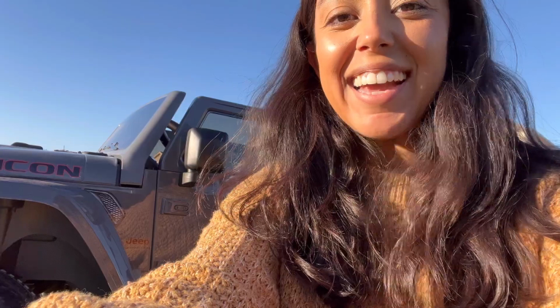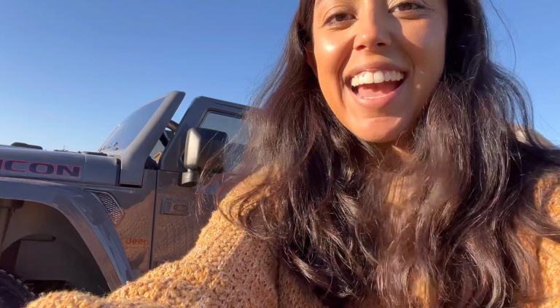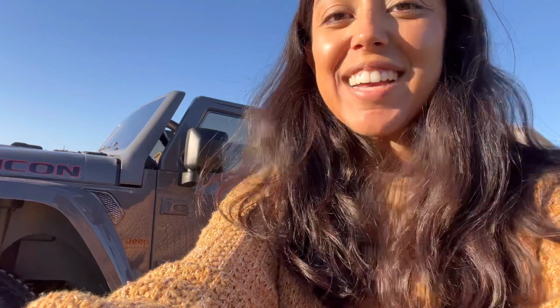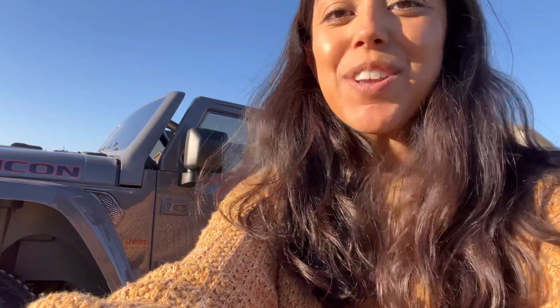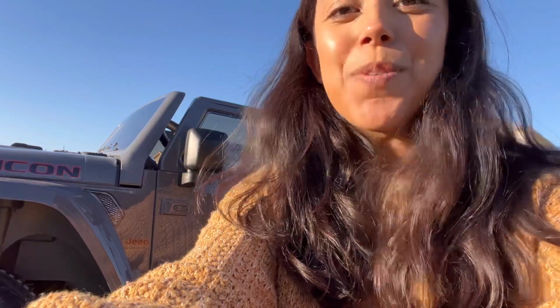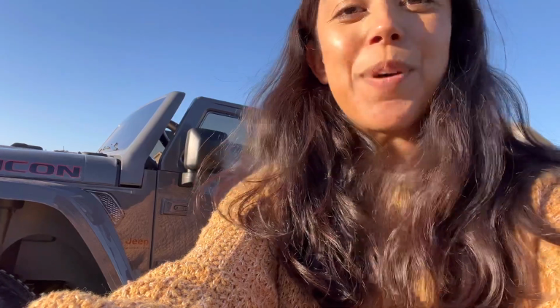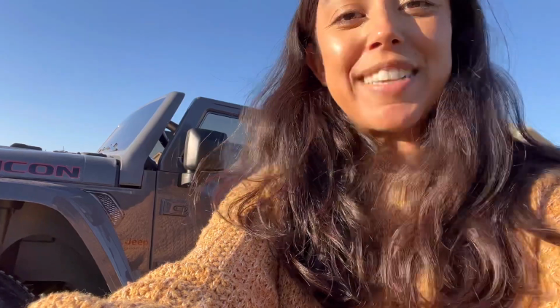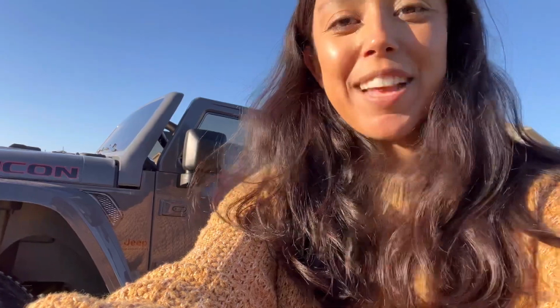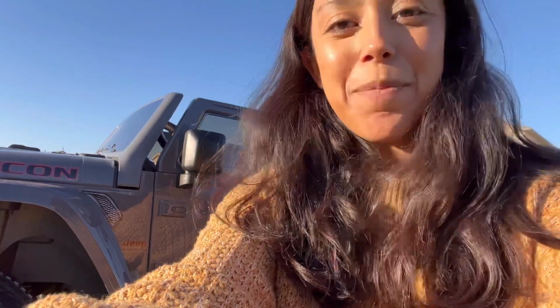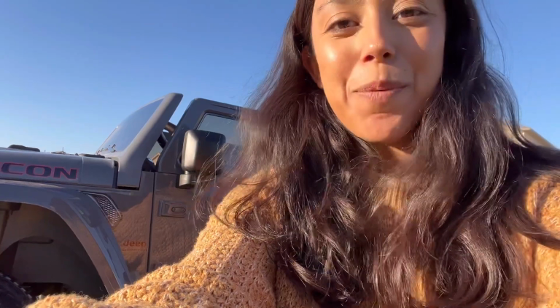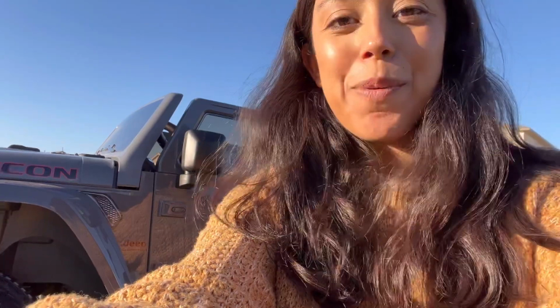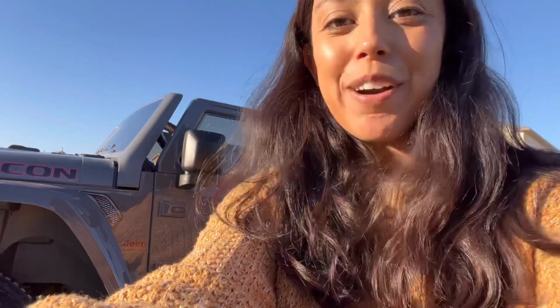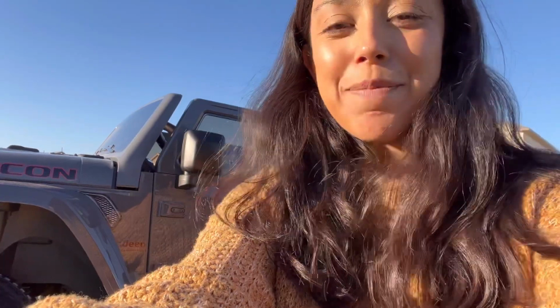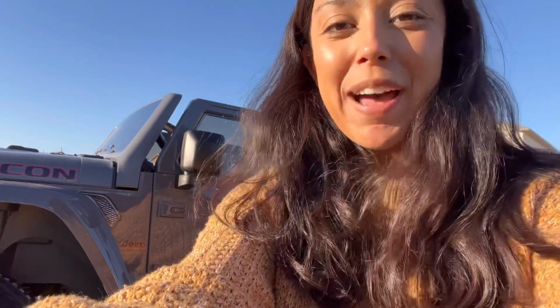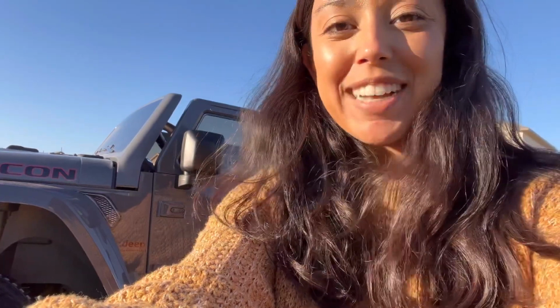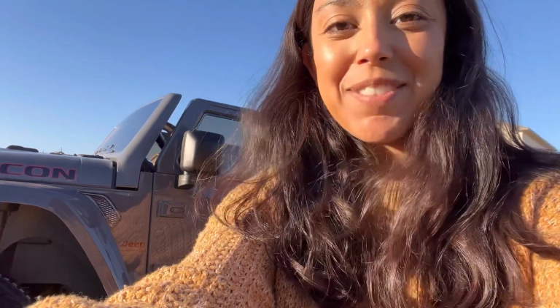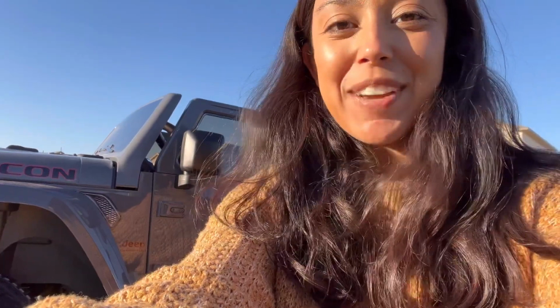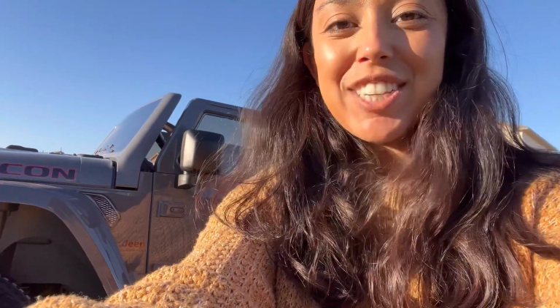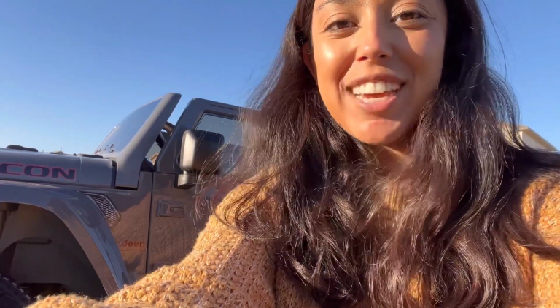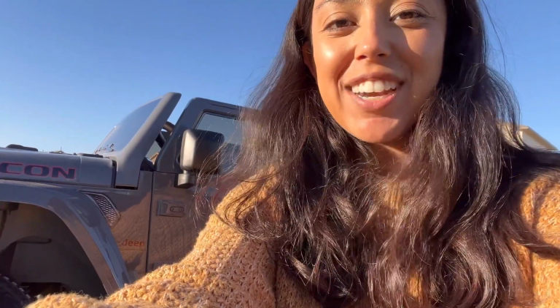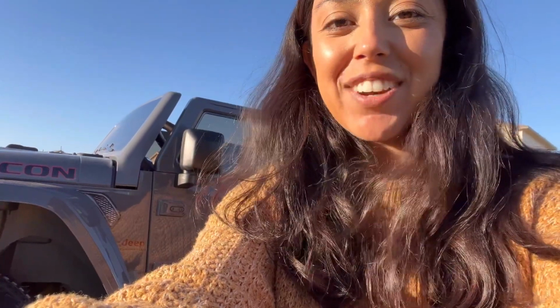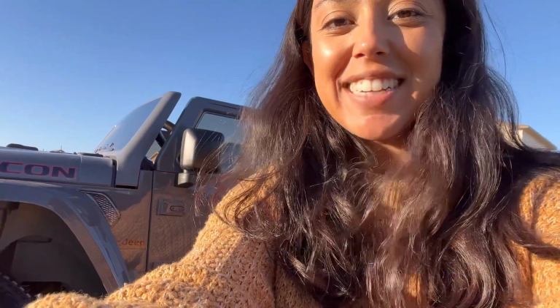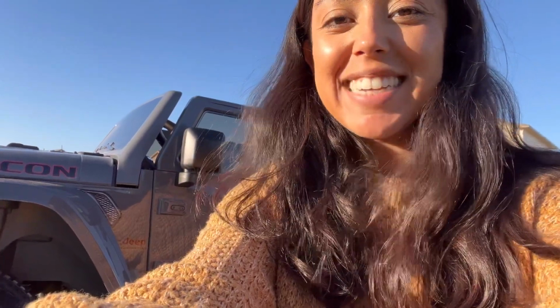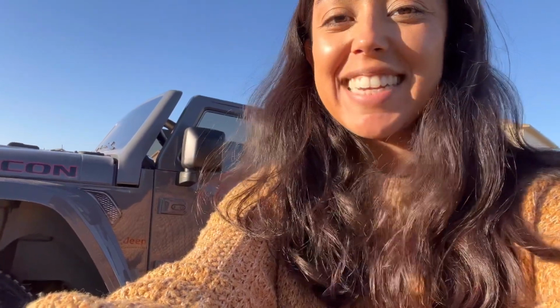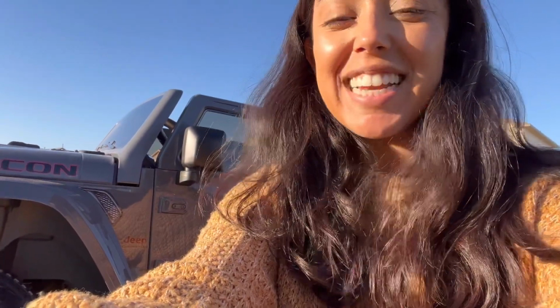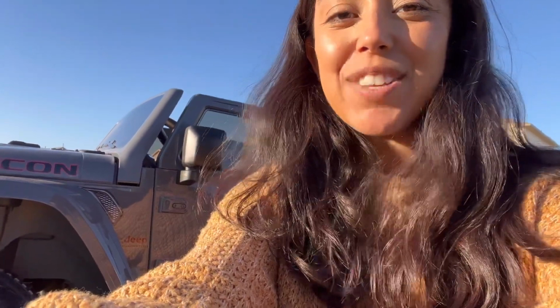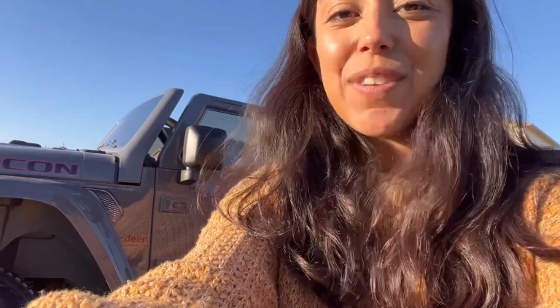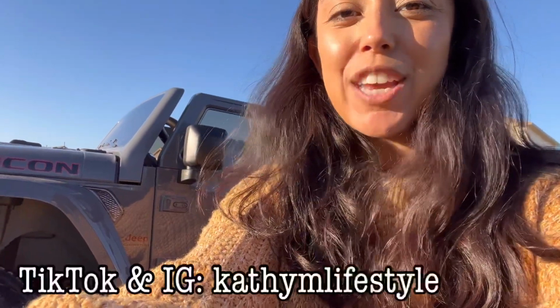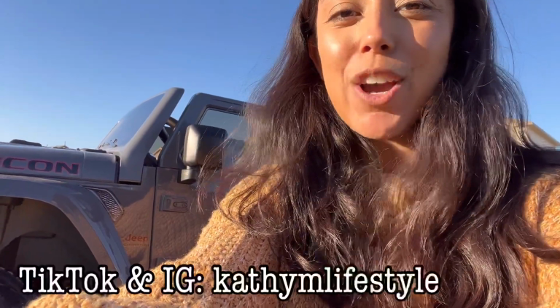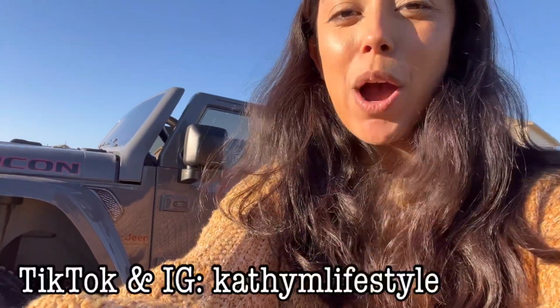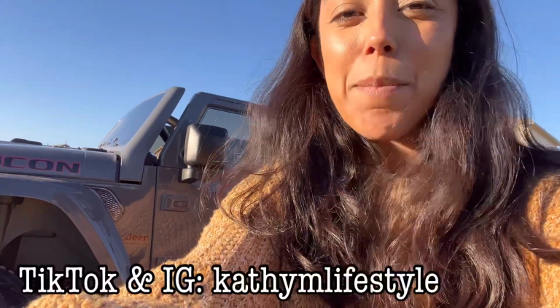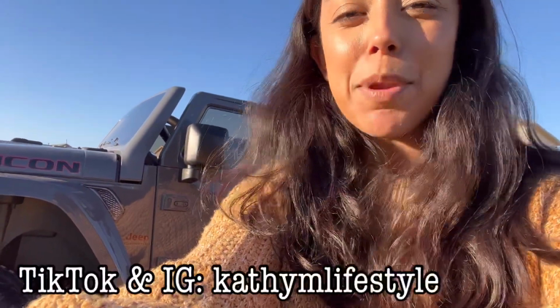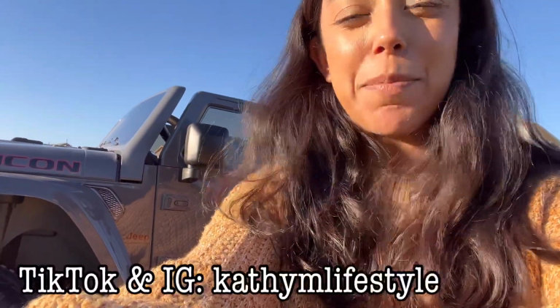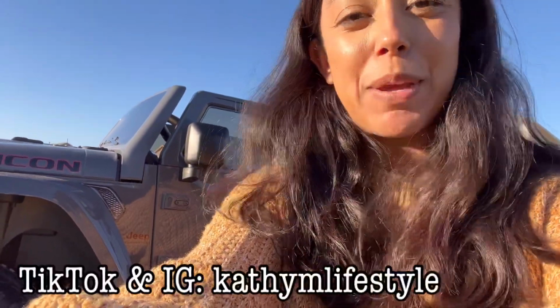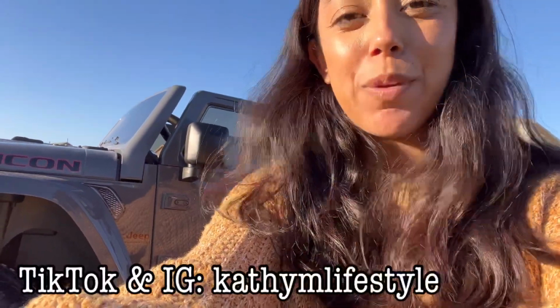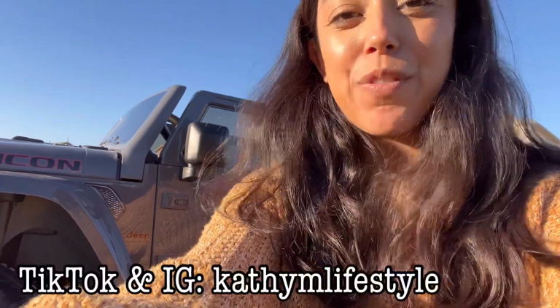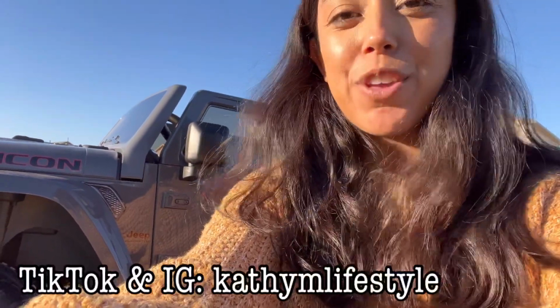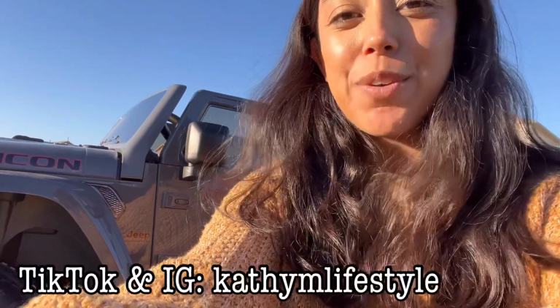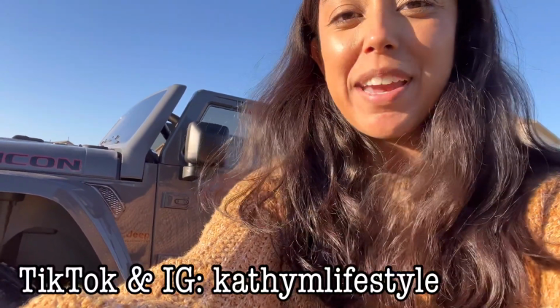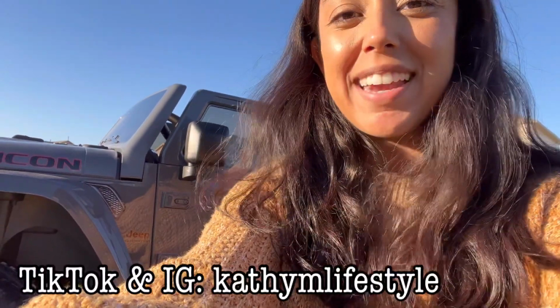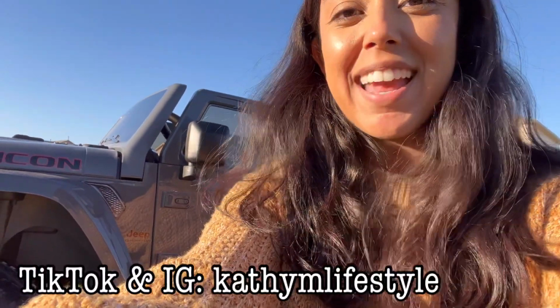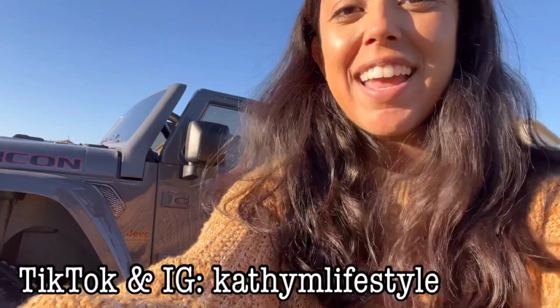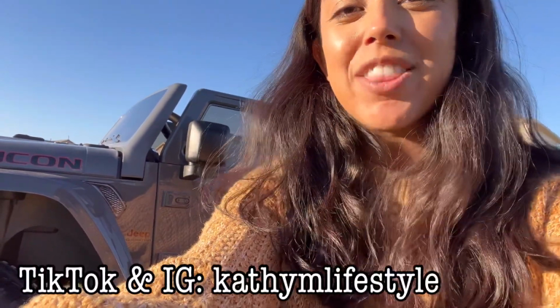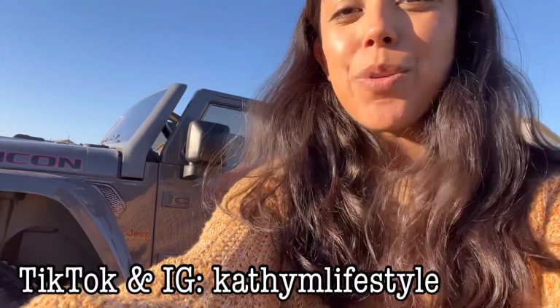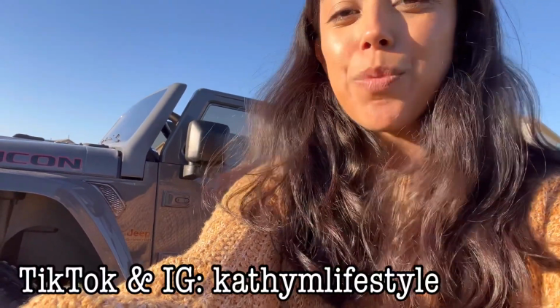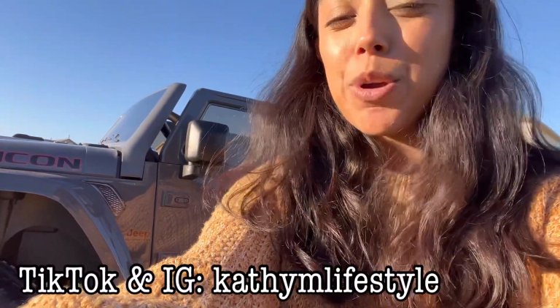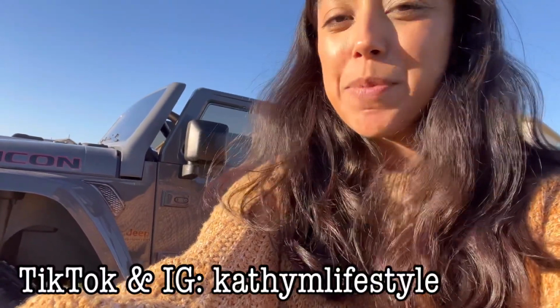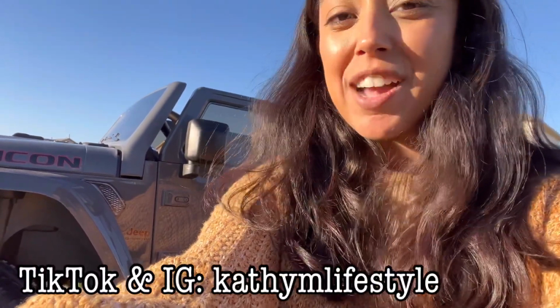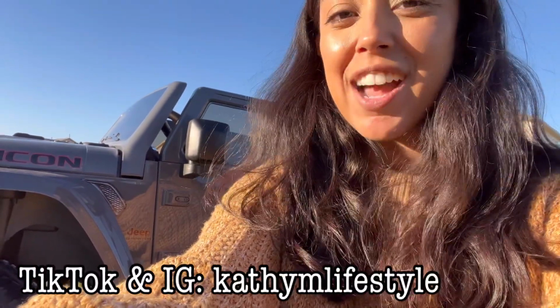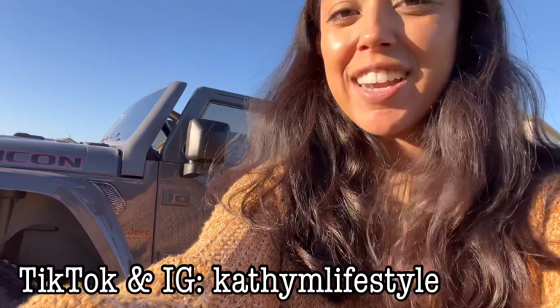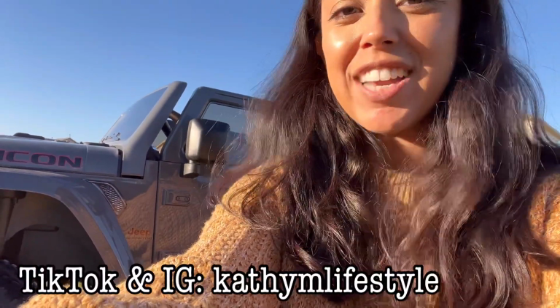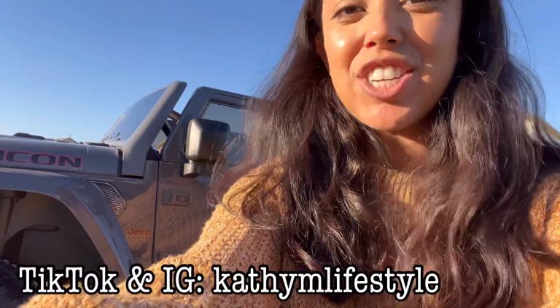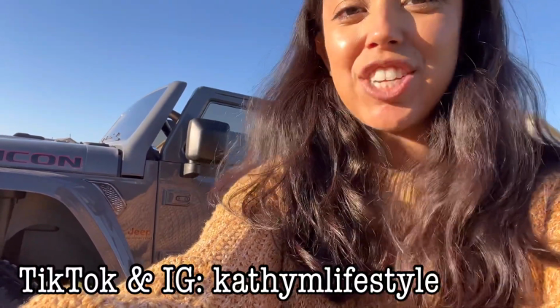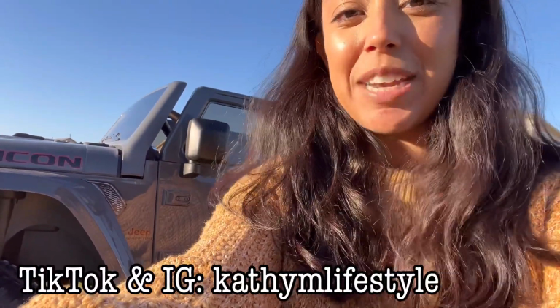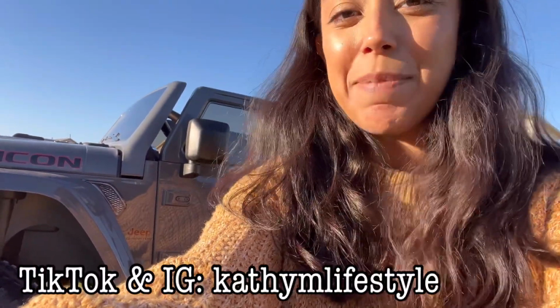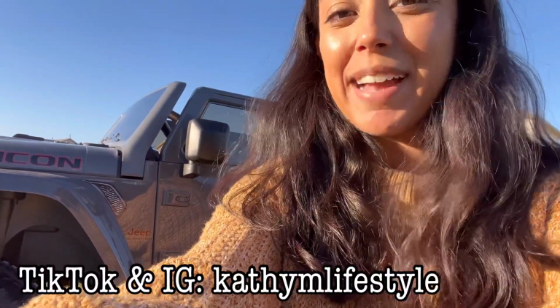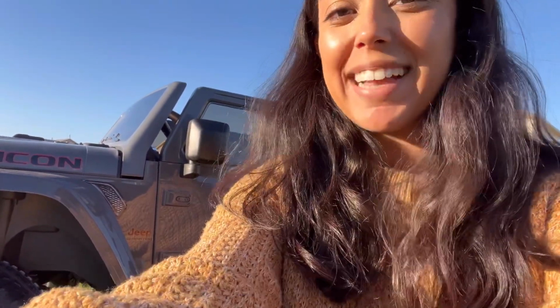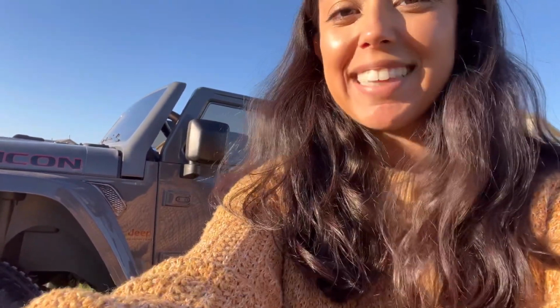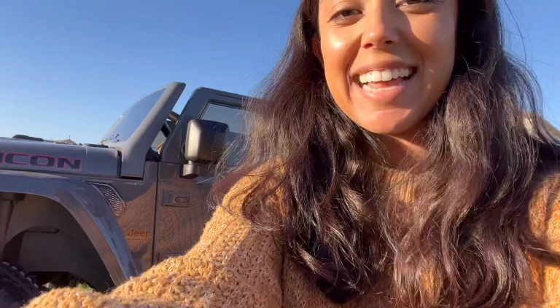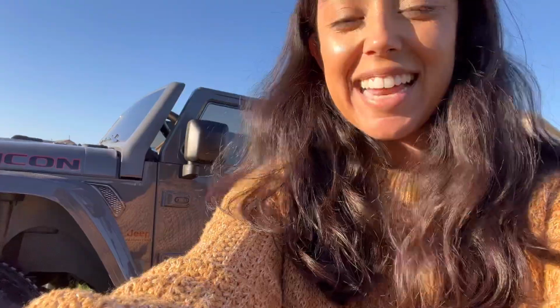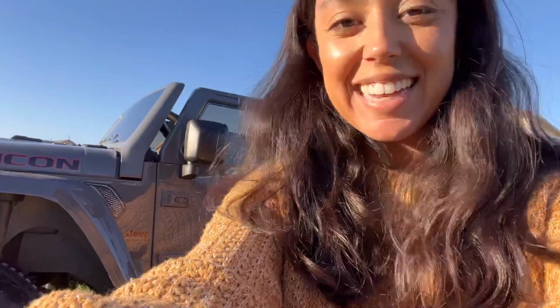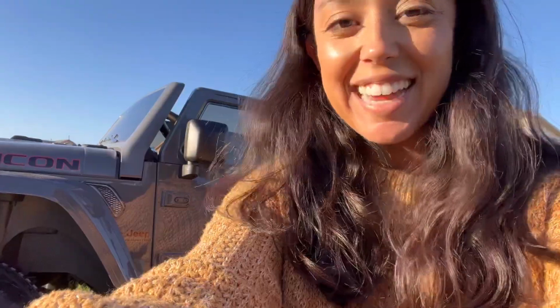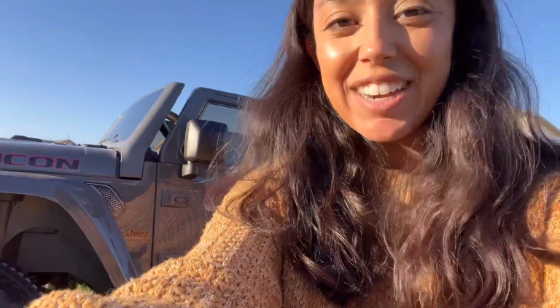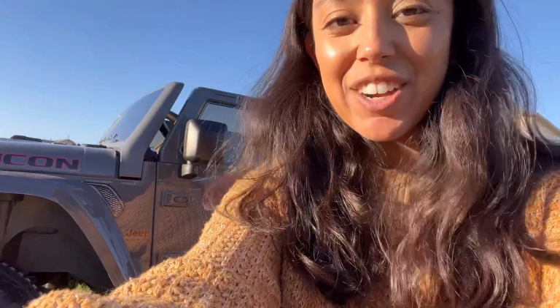Hey guys, what's up? Welcome back to my channel. In today's video, I'm going to be reviewing the Rubicon Jeep Gladiator.